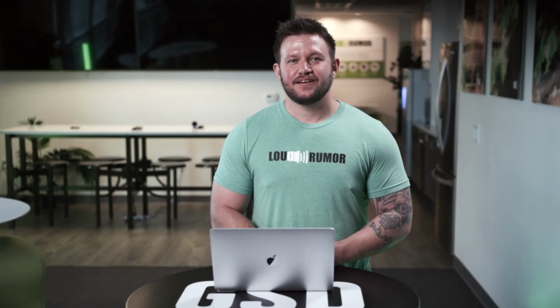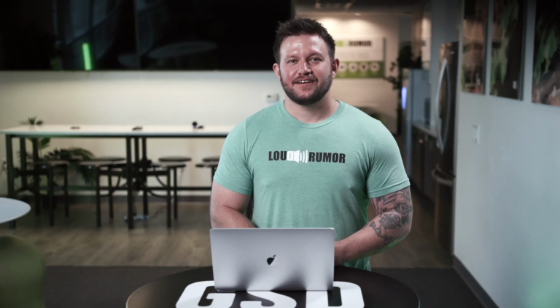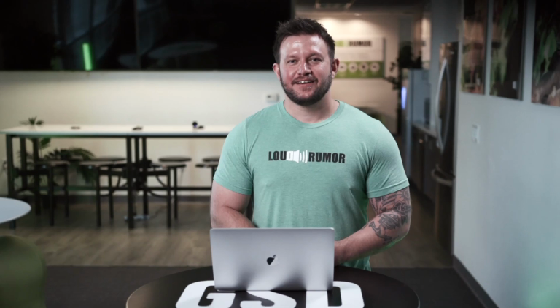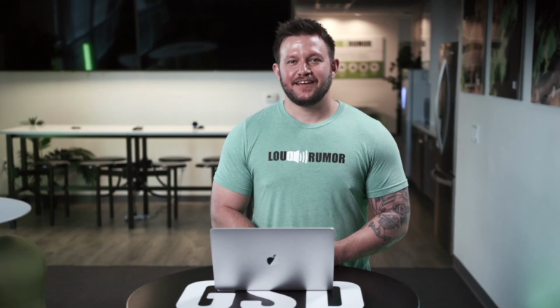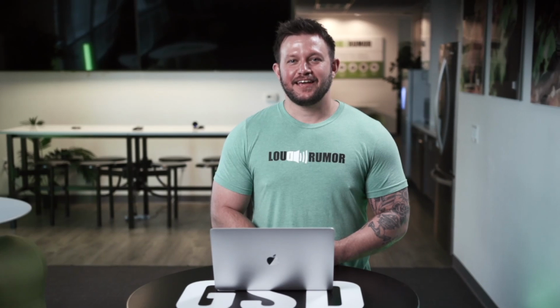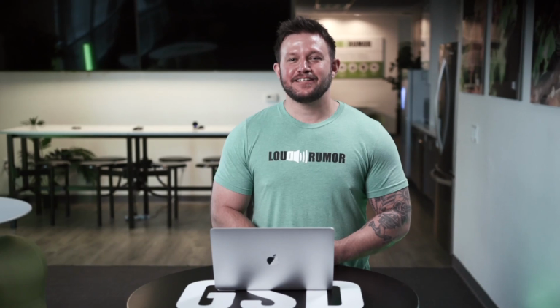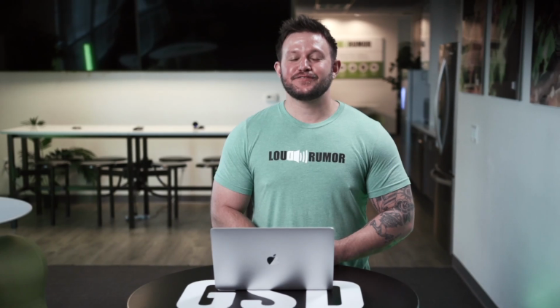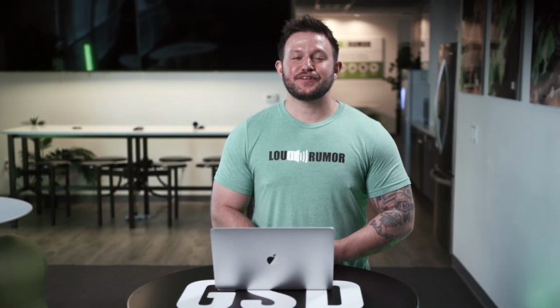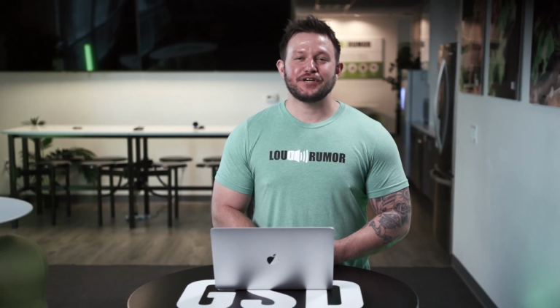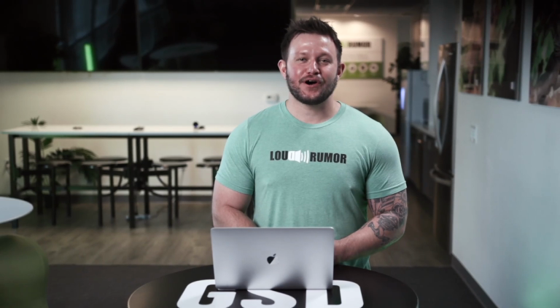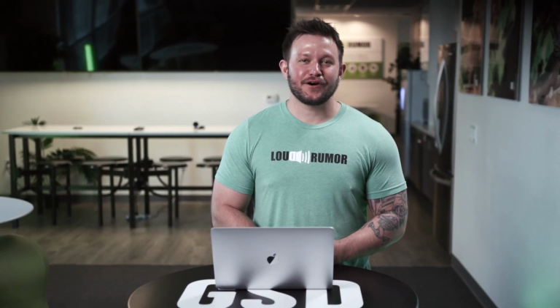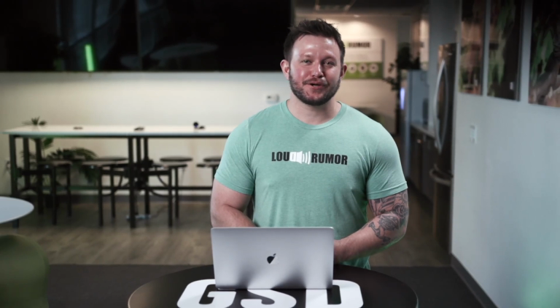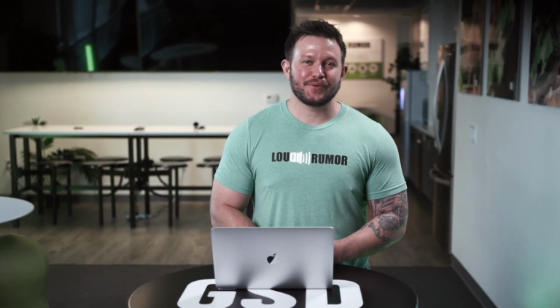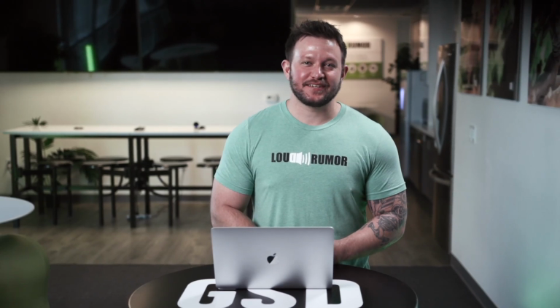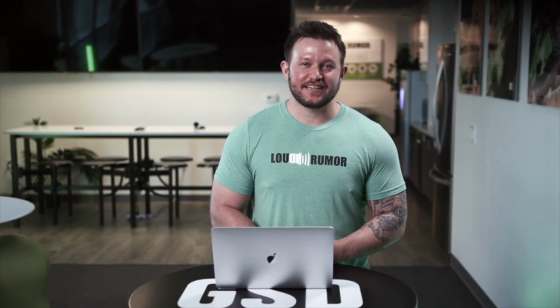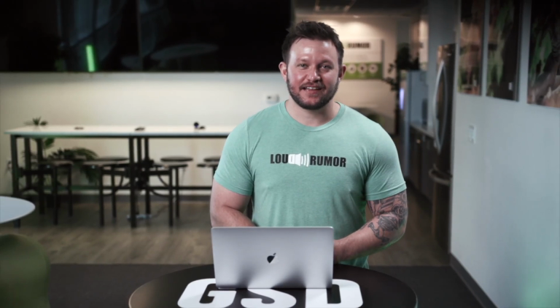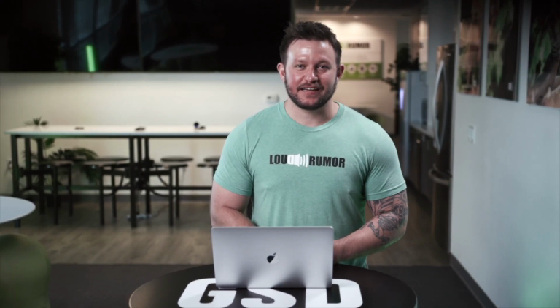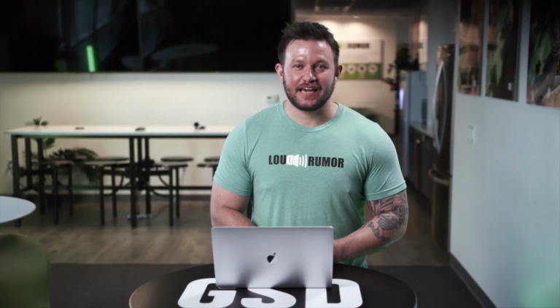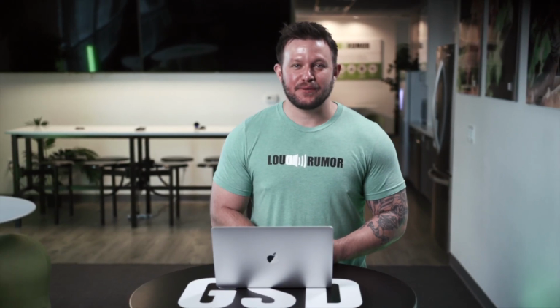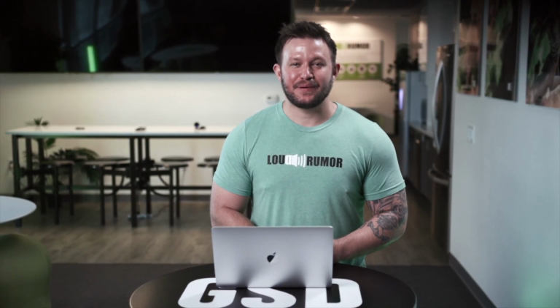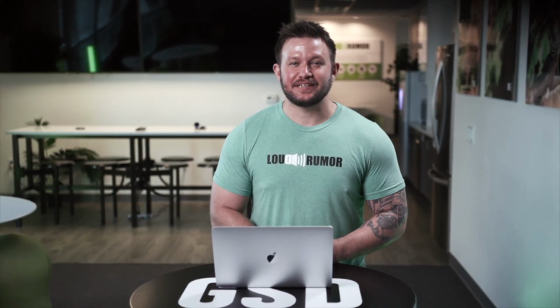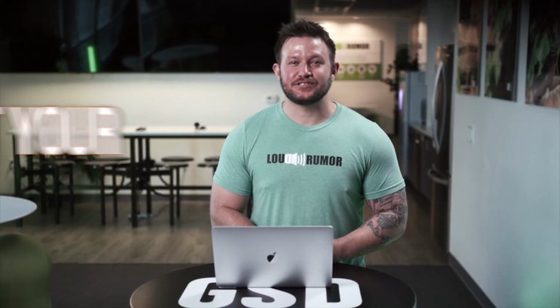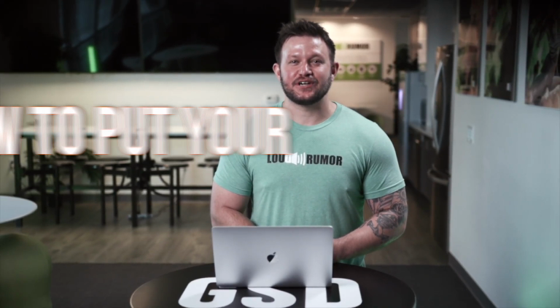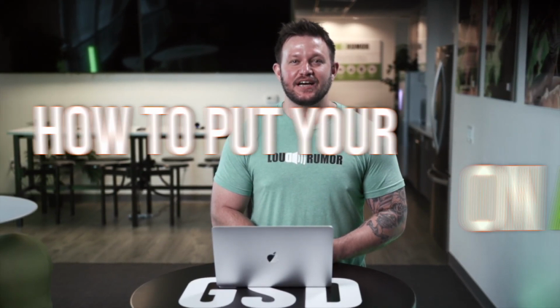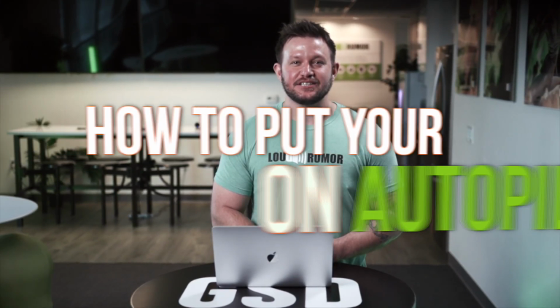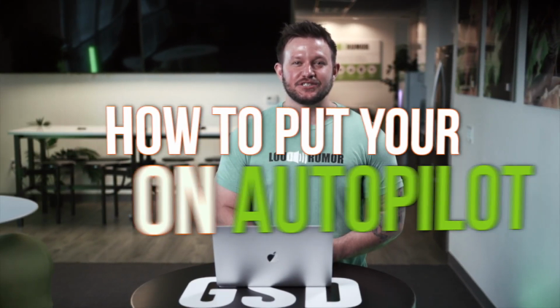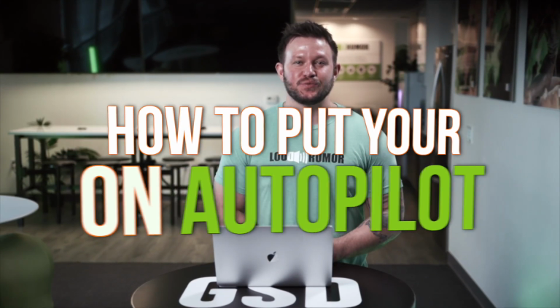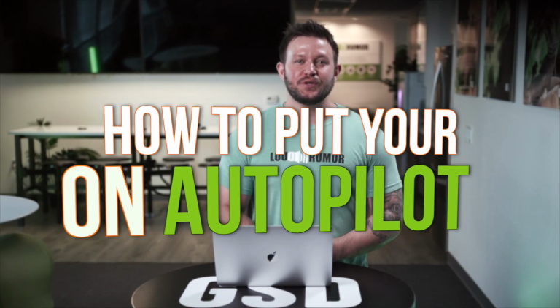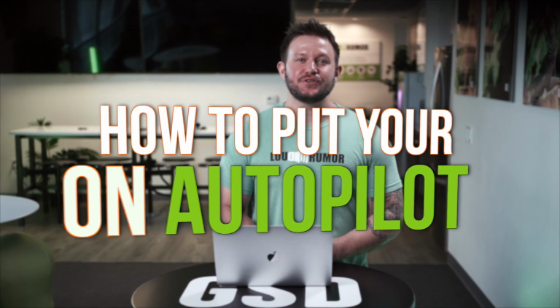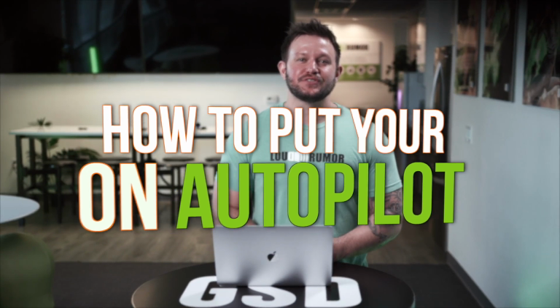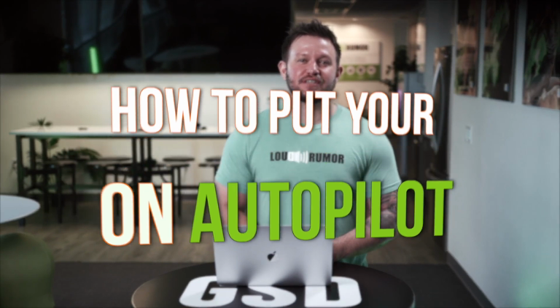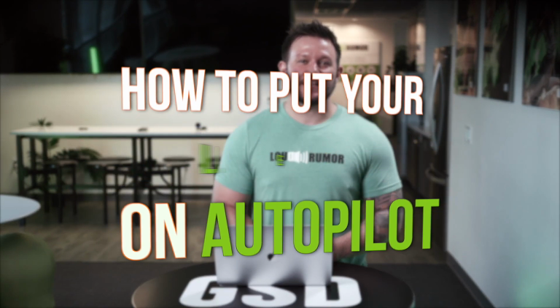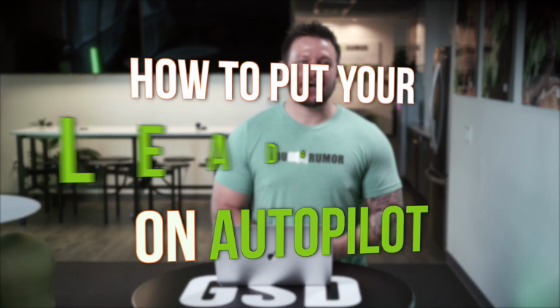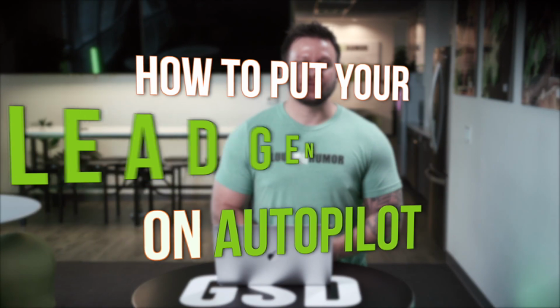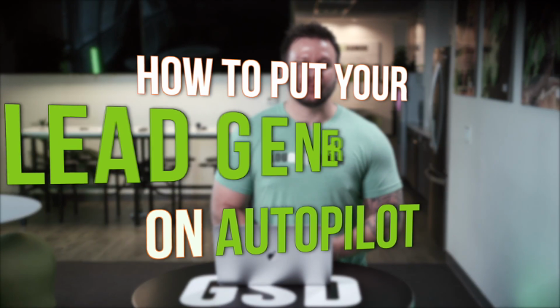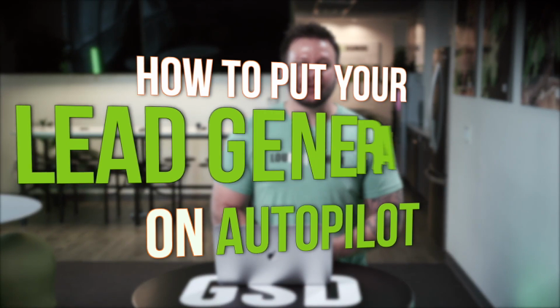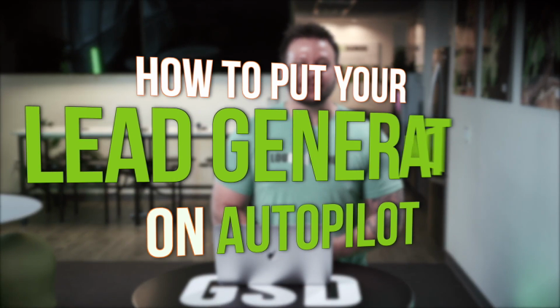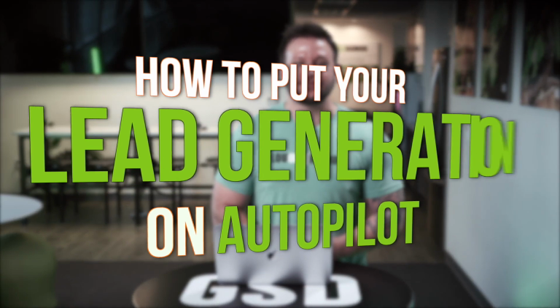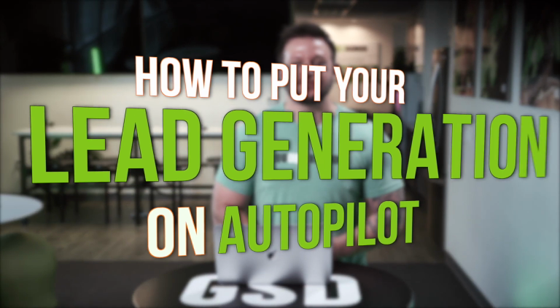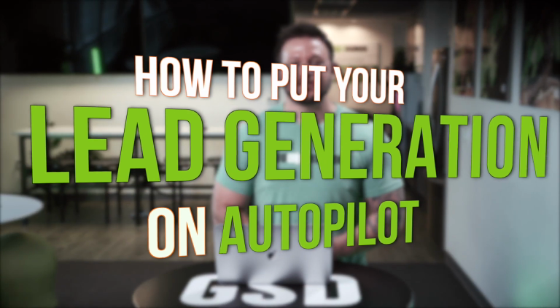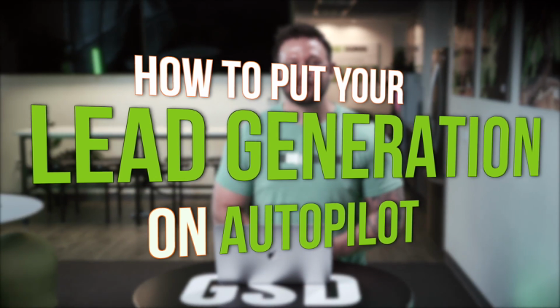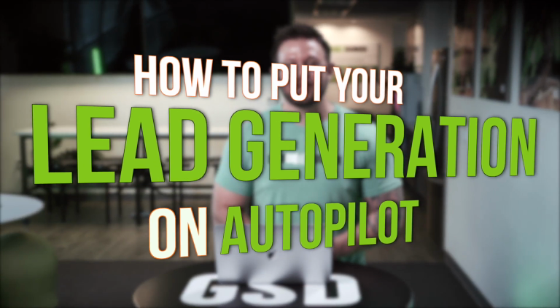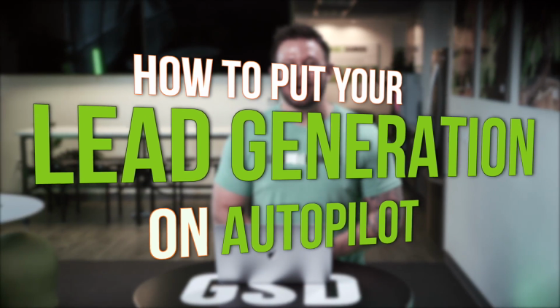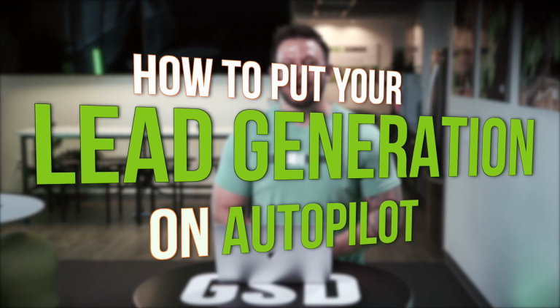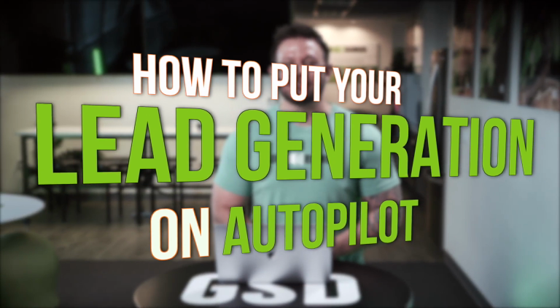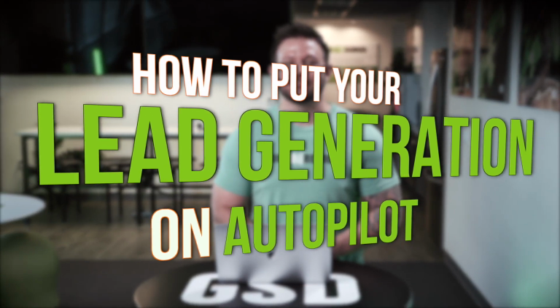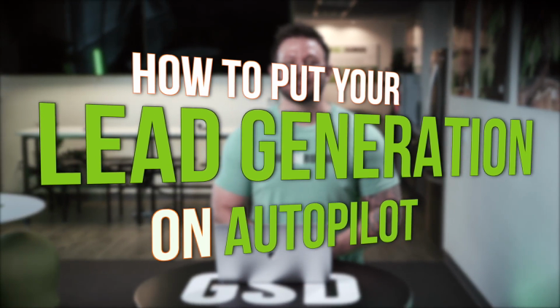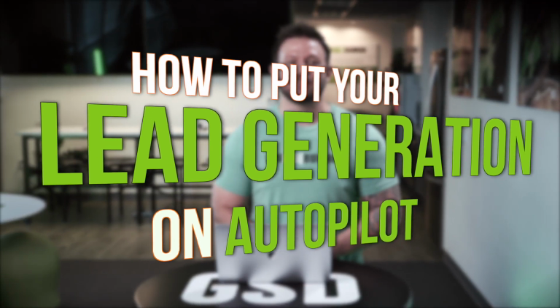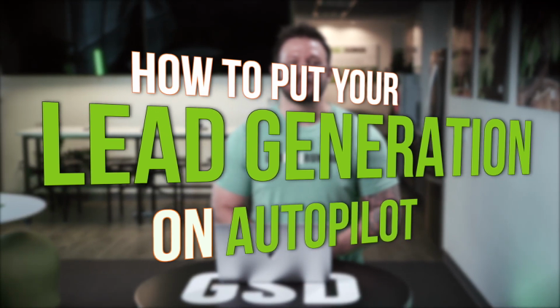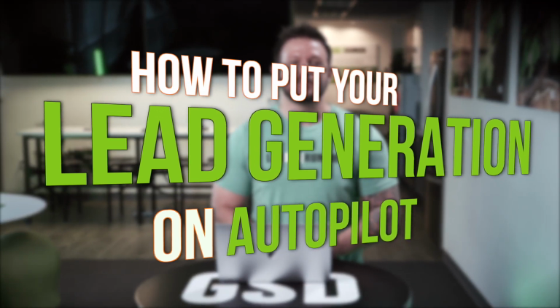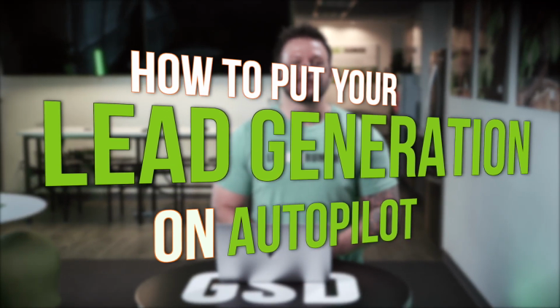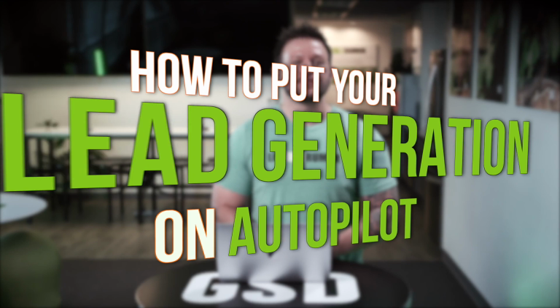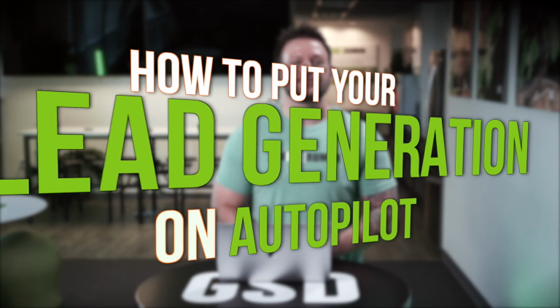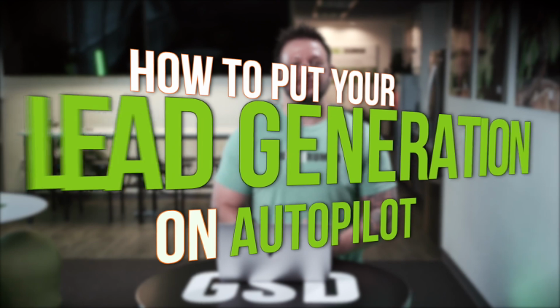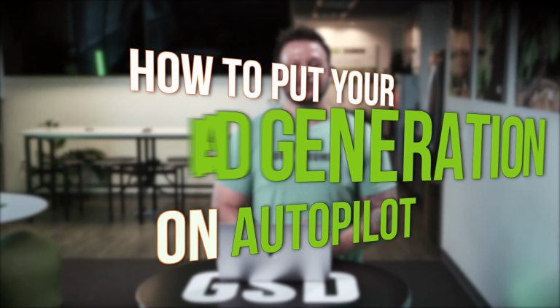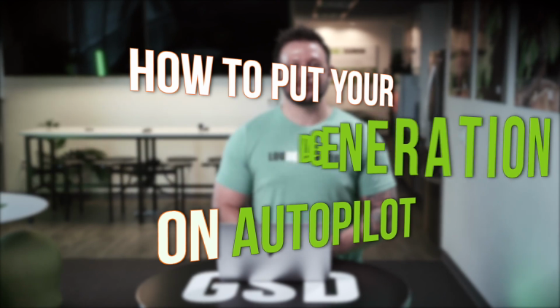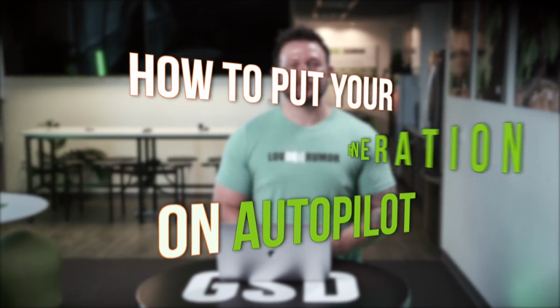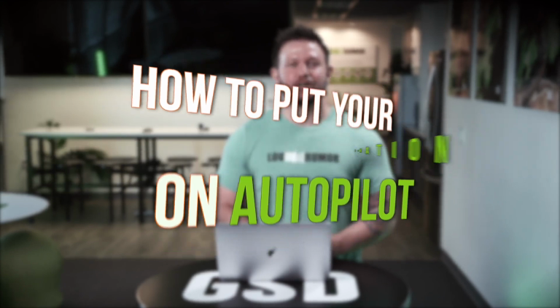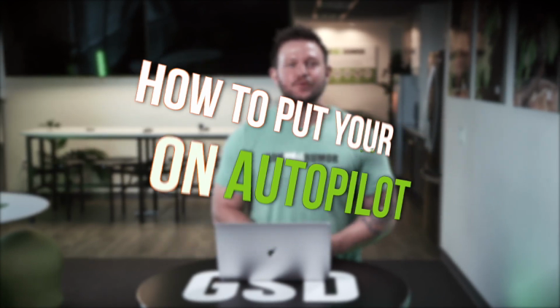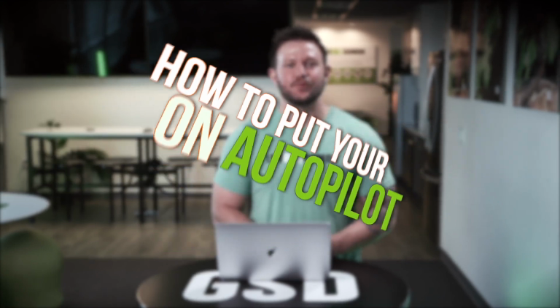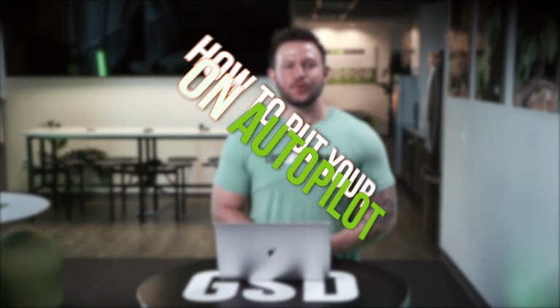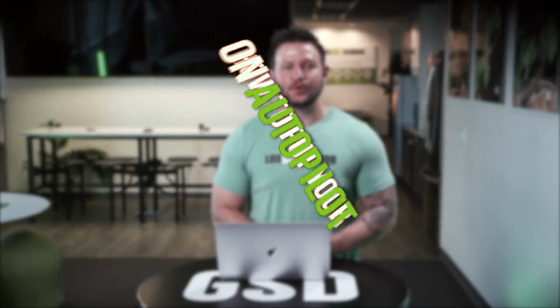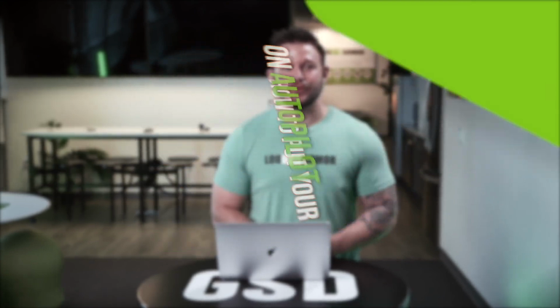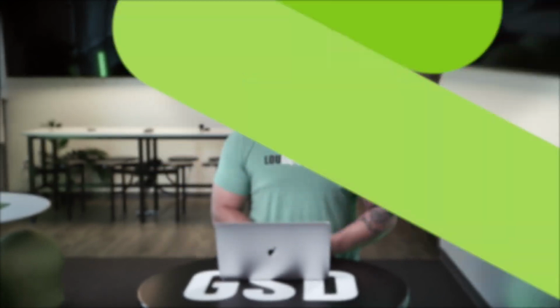In this video, I'm going to break down the campaign strategies we use at Loud Rumor to generate hundreds of leads for the studios that we work with.